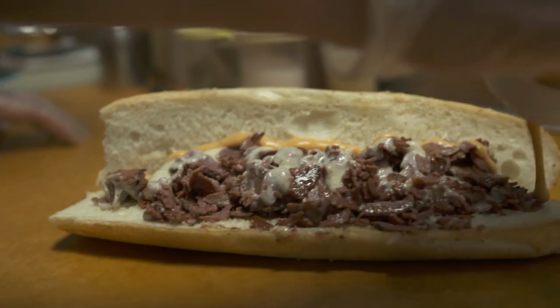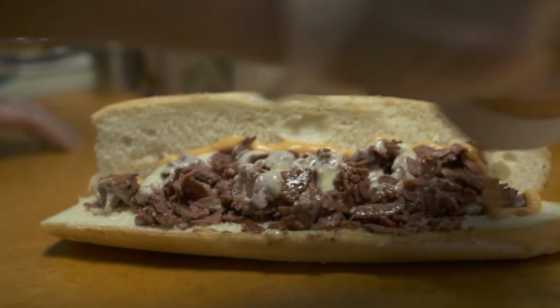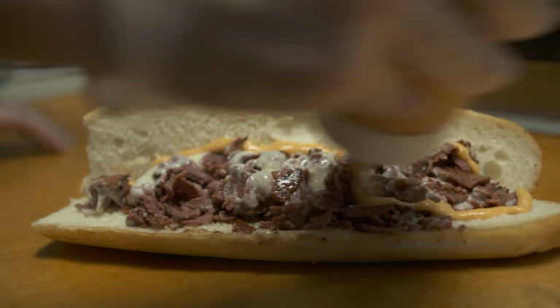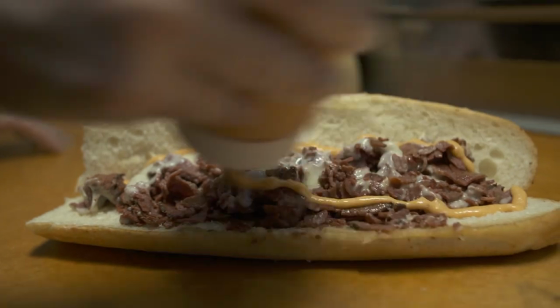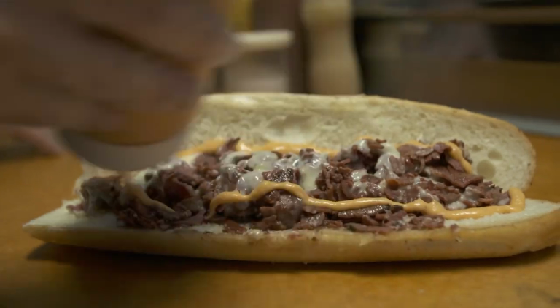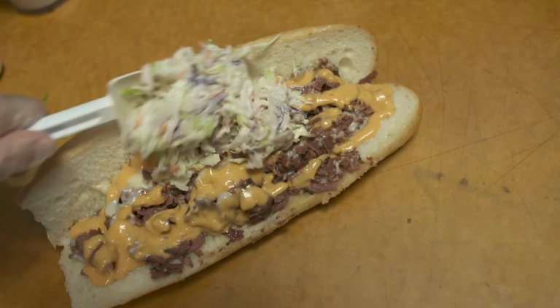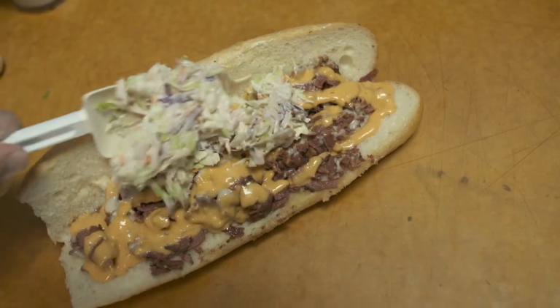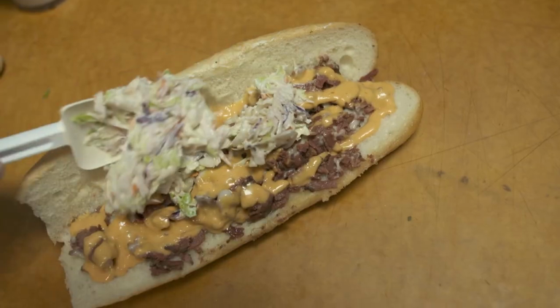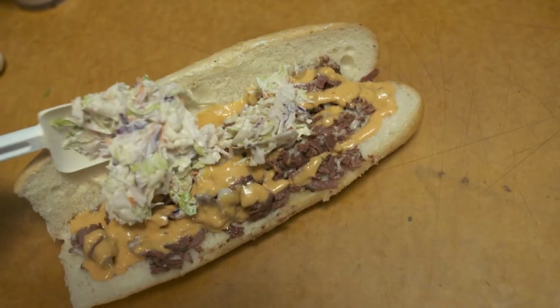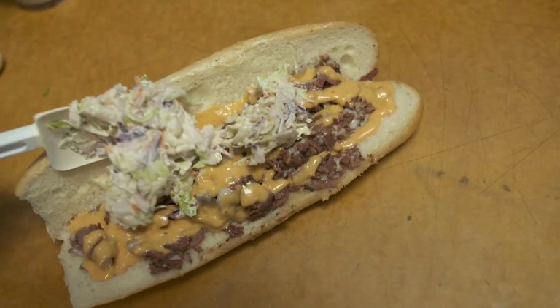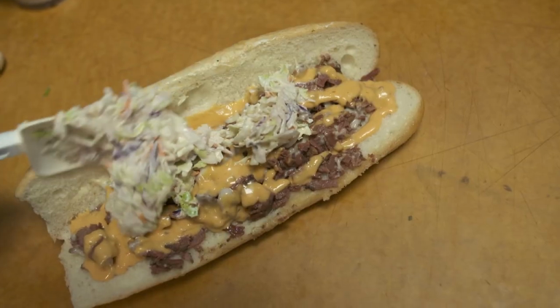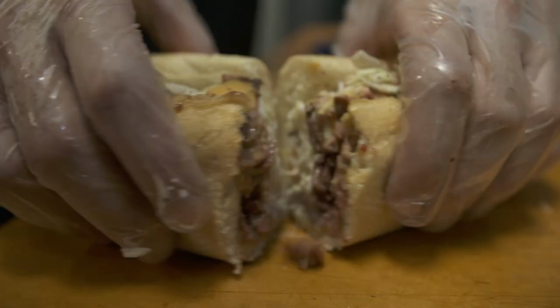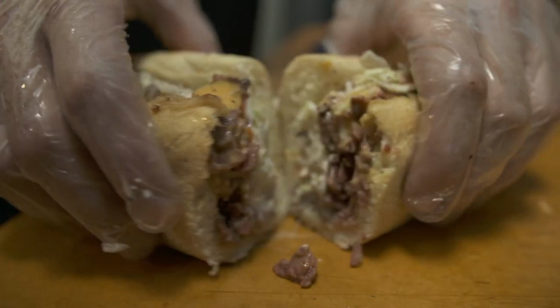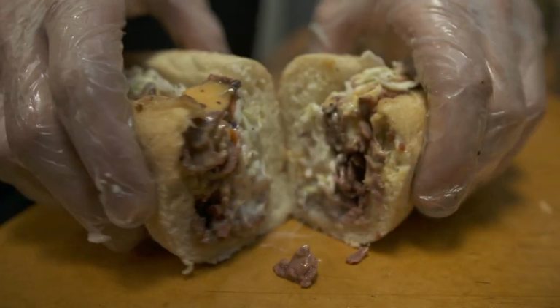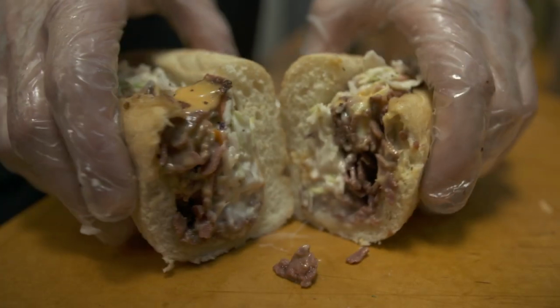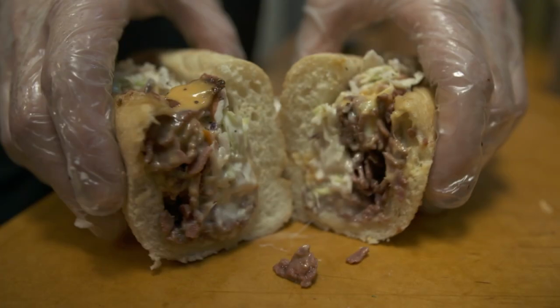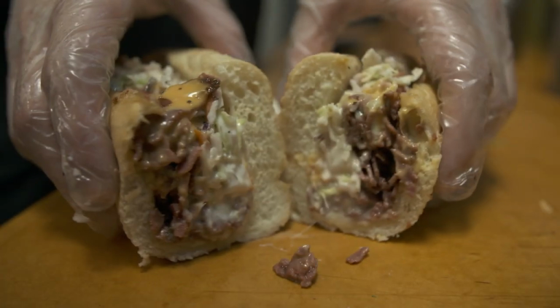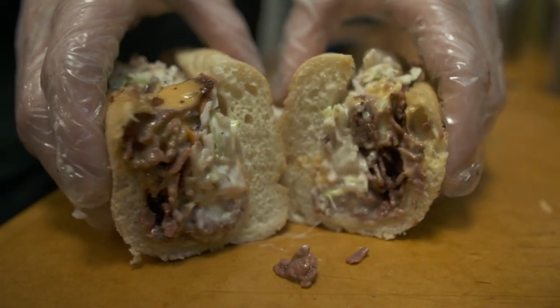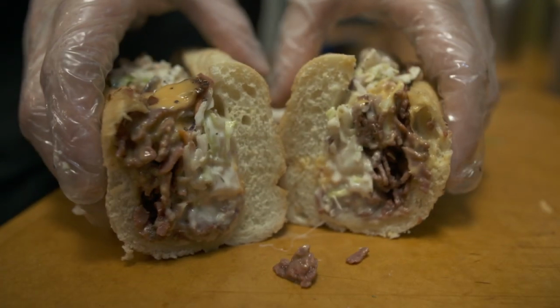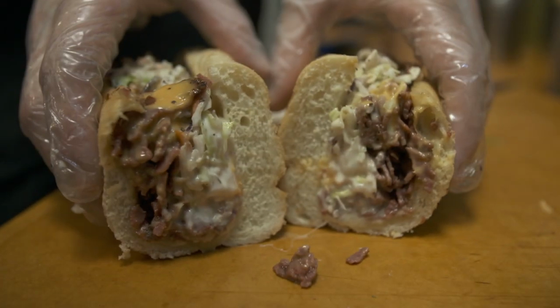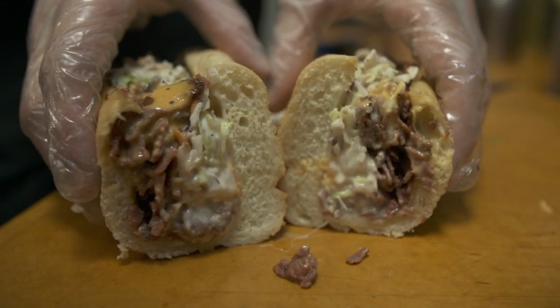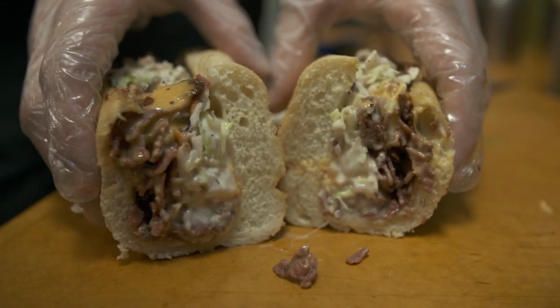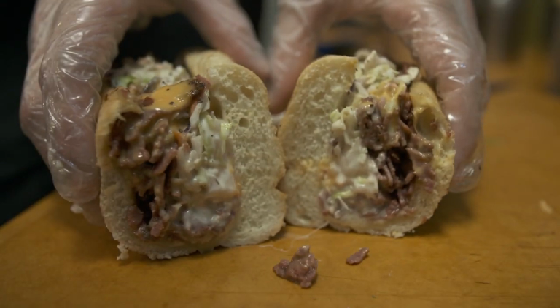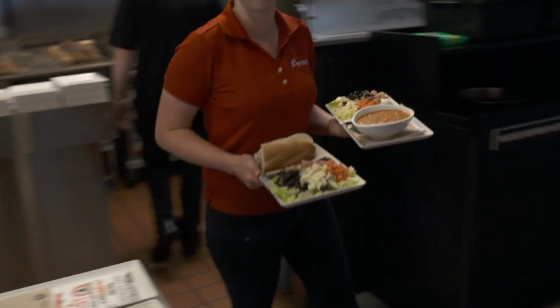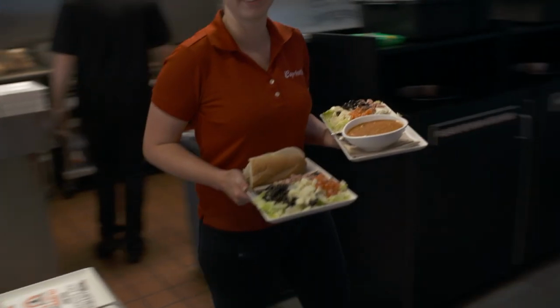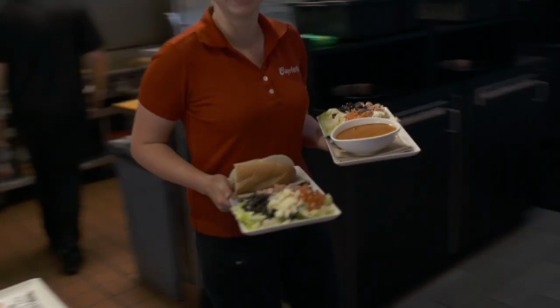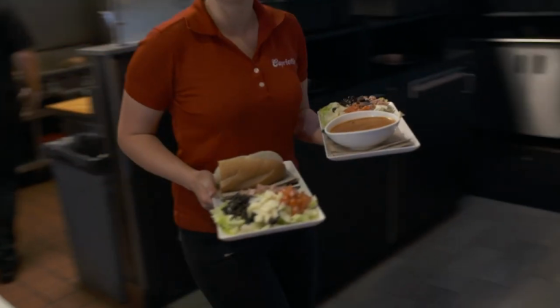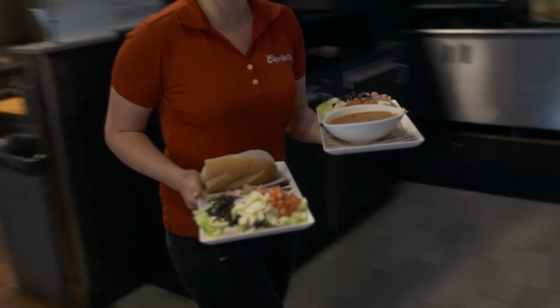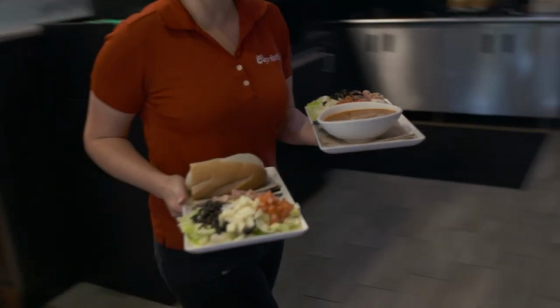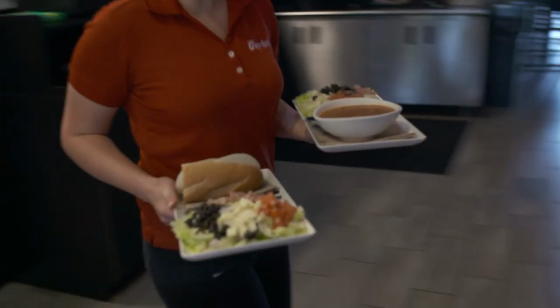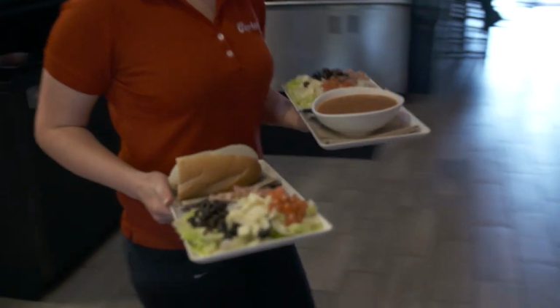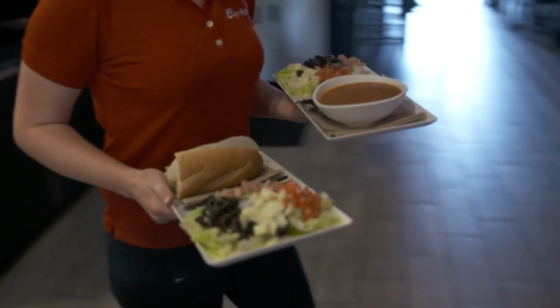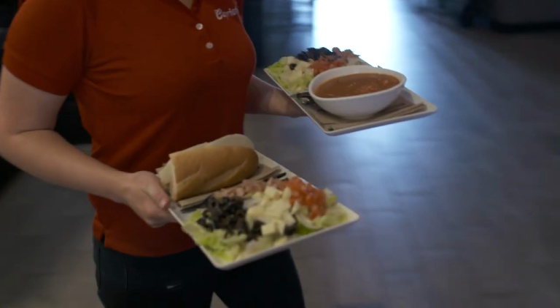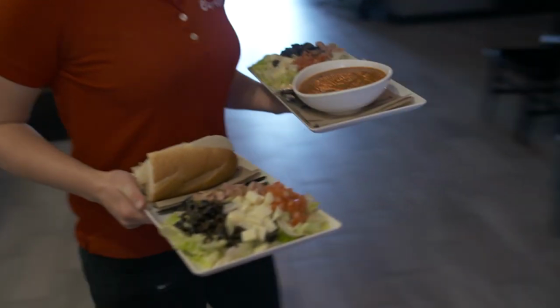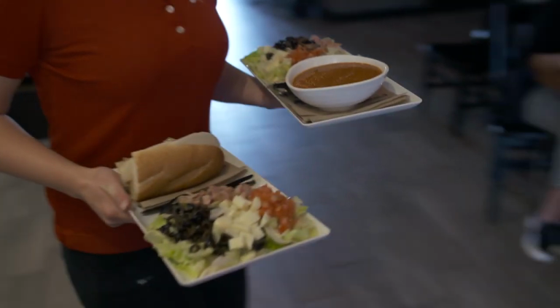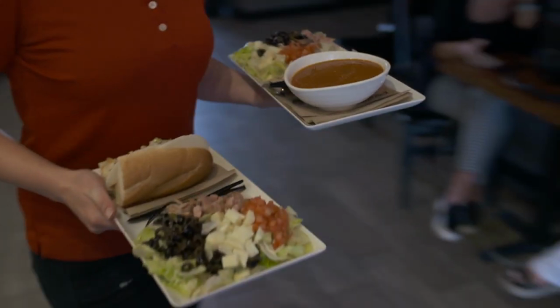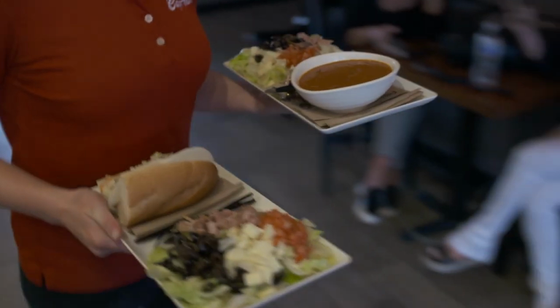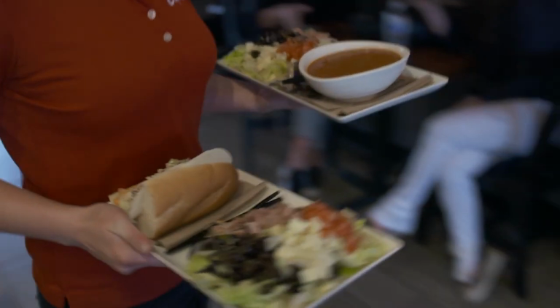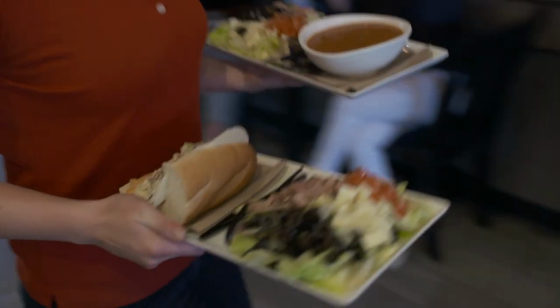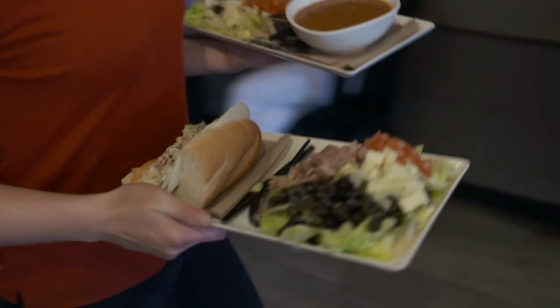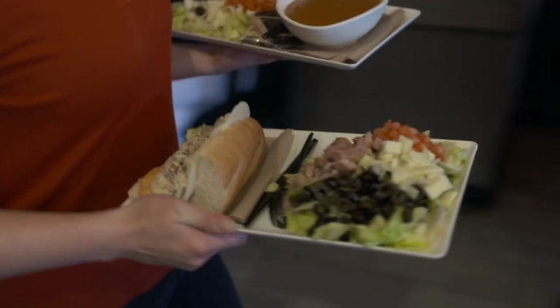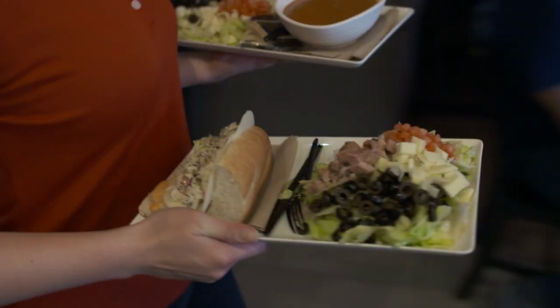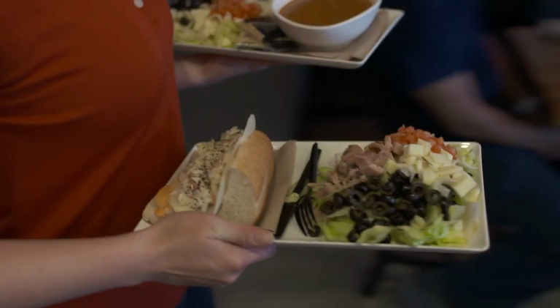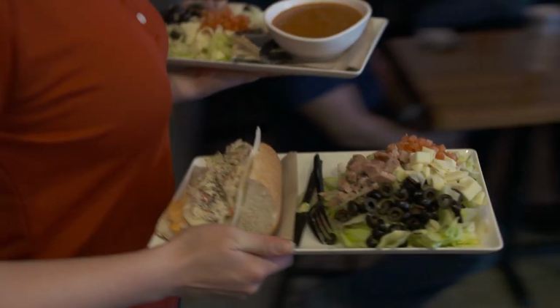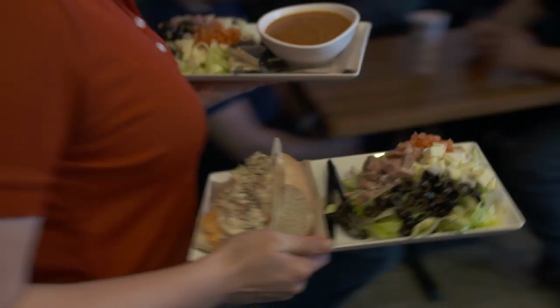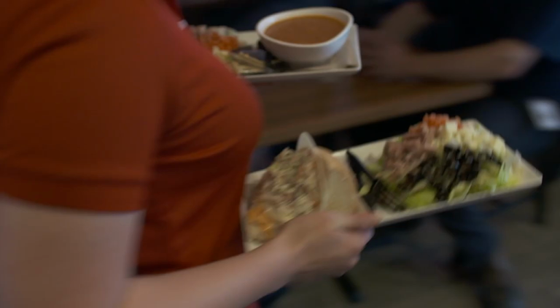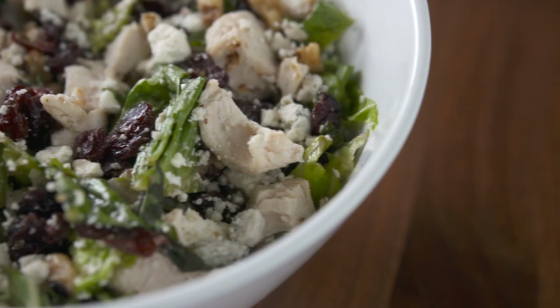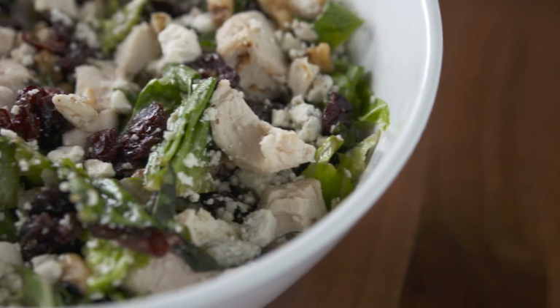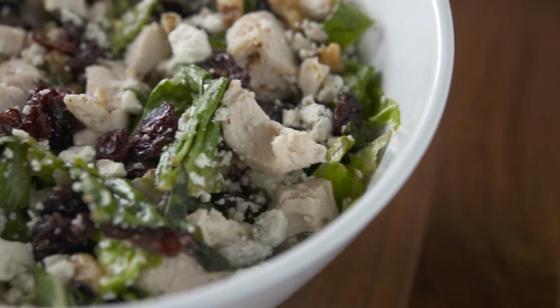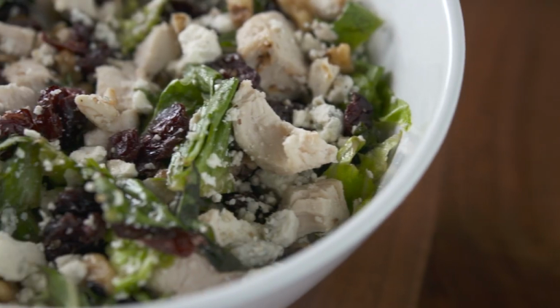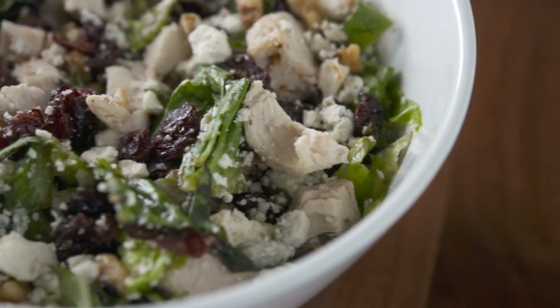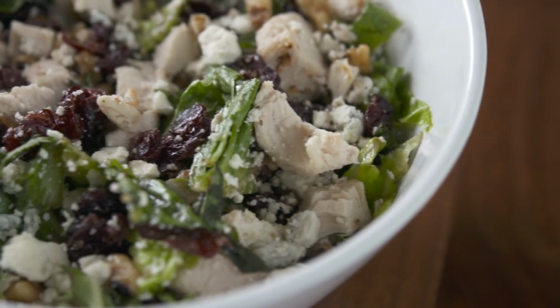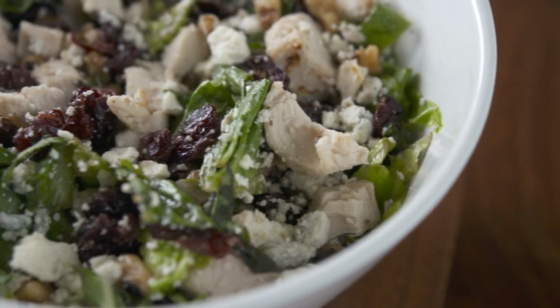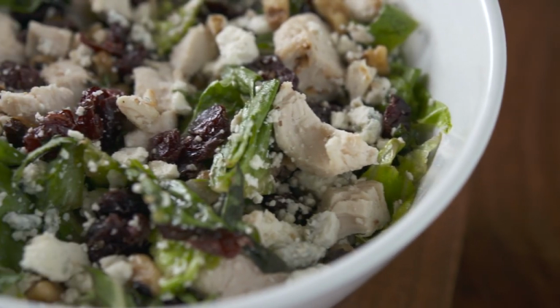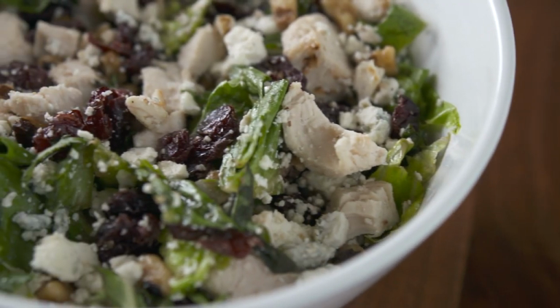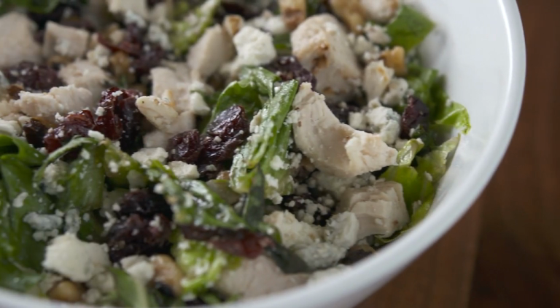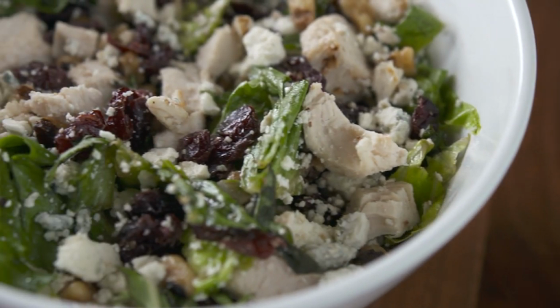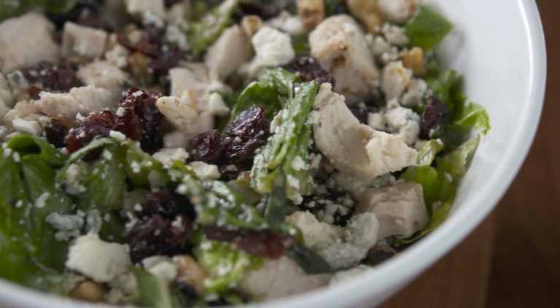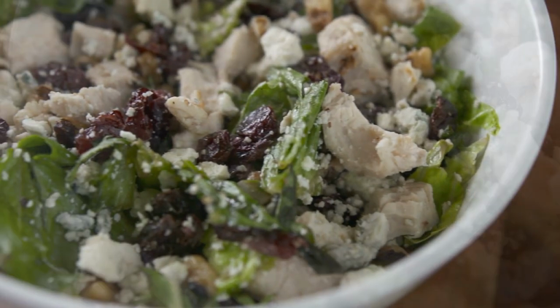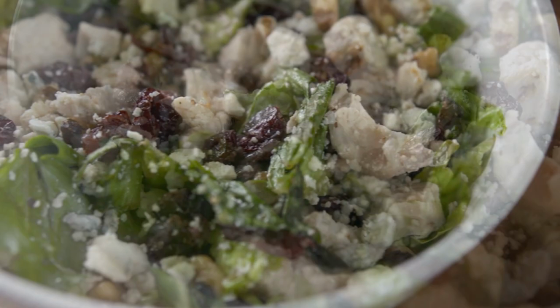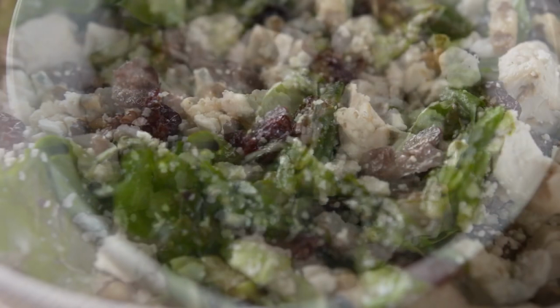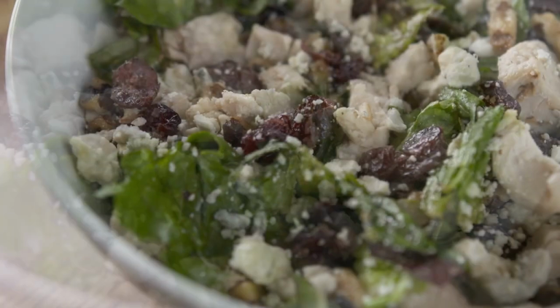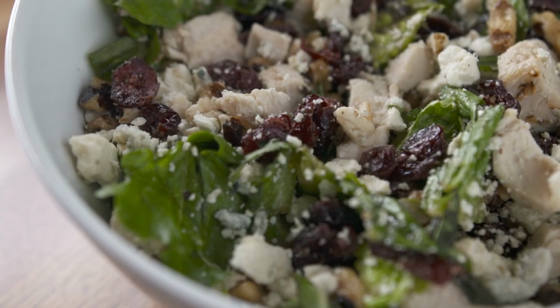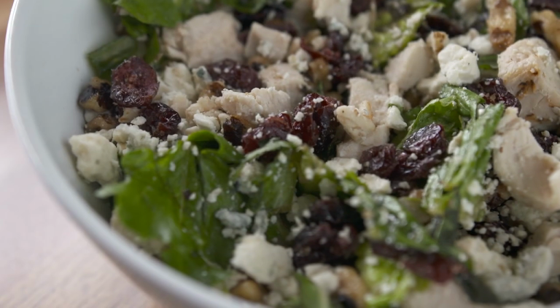The capistrami is one of my favorite sandwiches. Our number one salad is a balsamic chicken salad — it's going to be chicken, cranberry, walnuts, basil, and gorgonzola cheese.